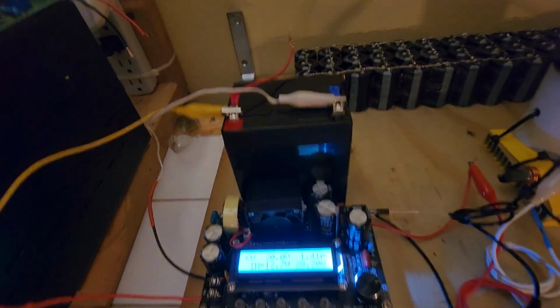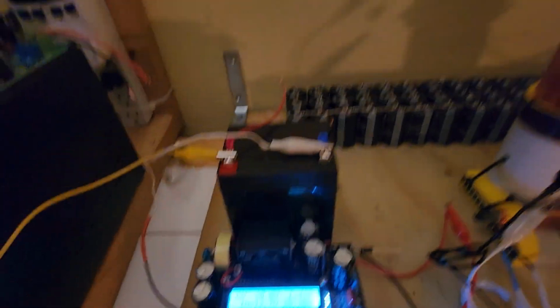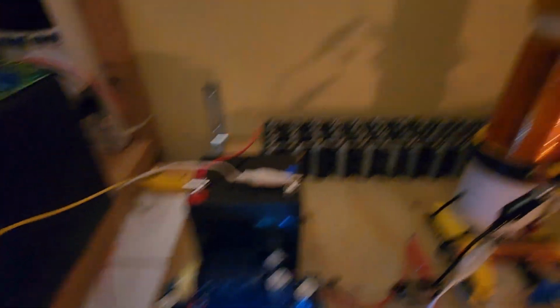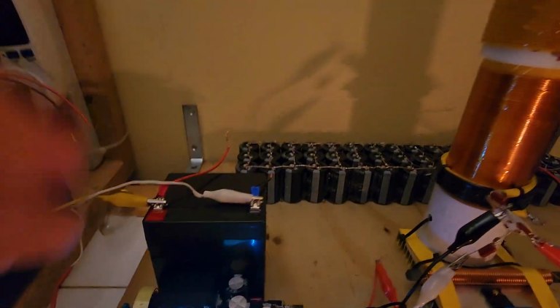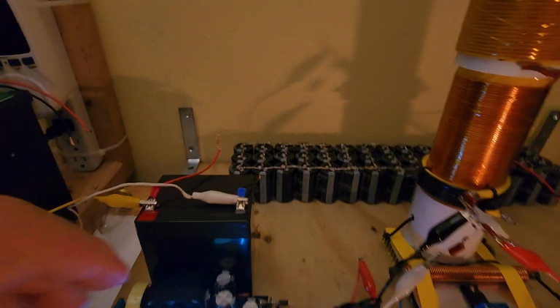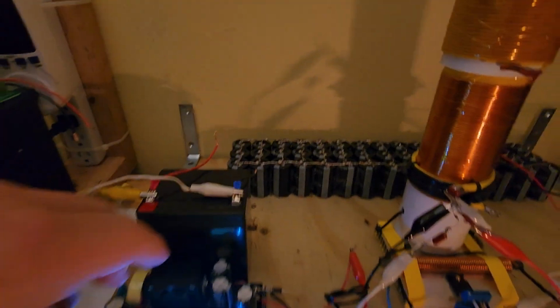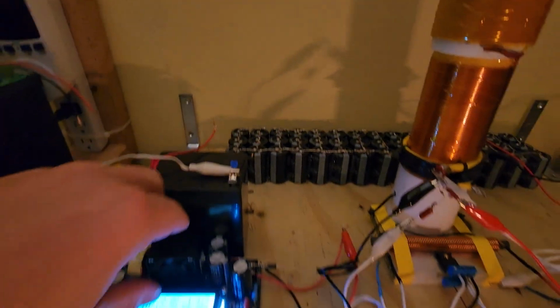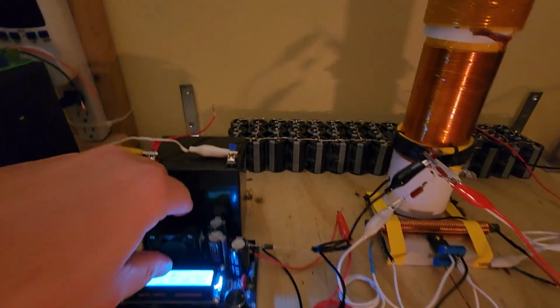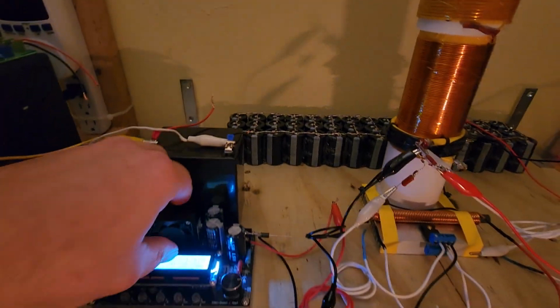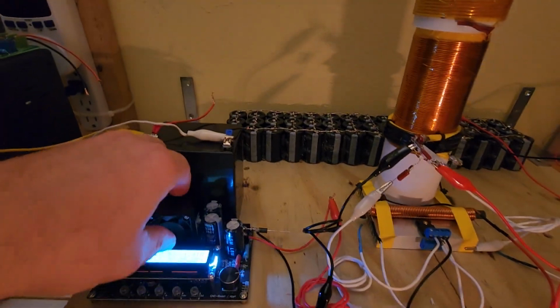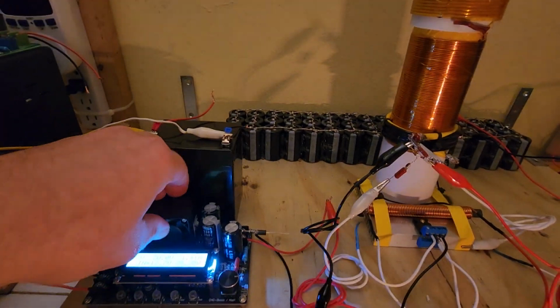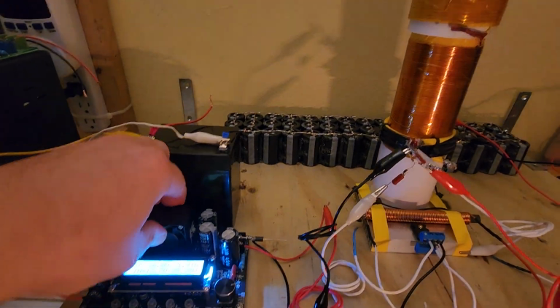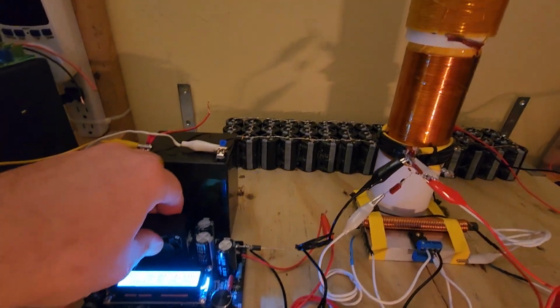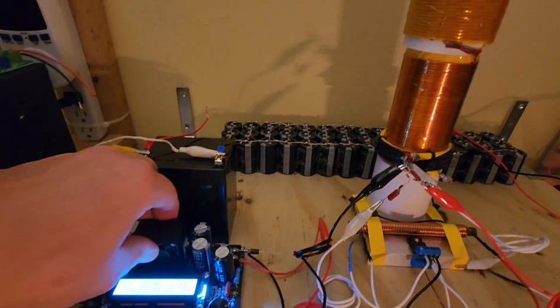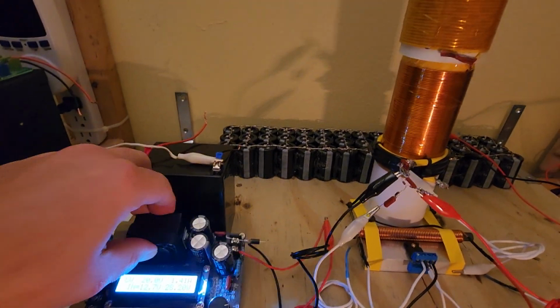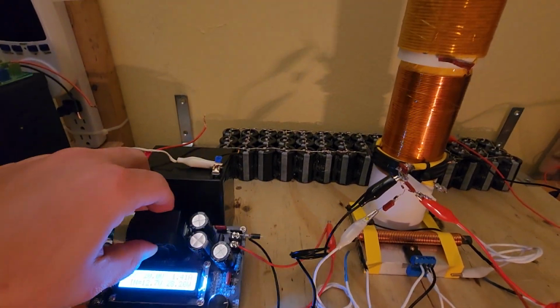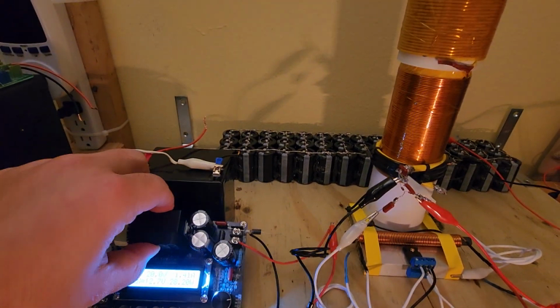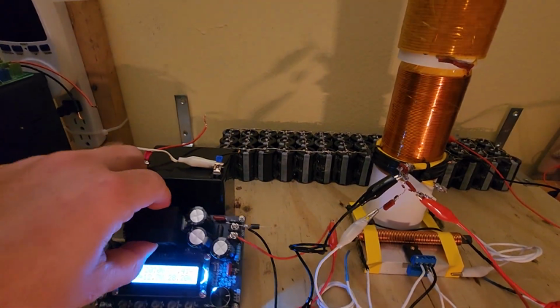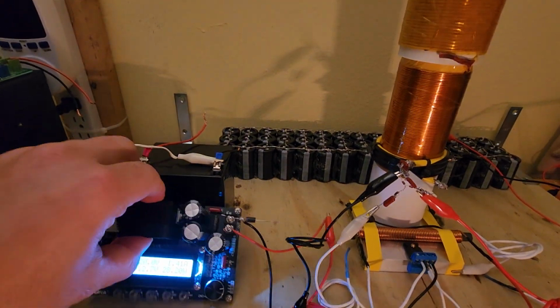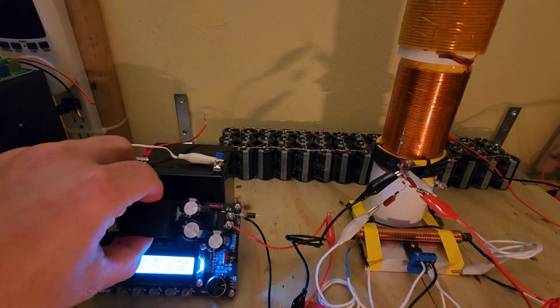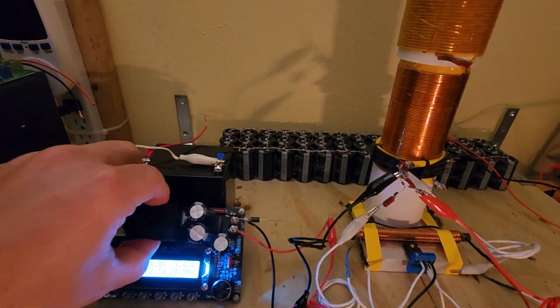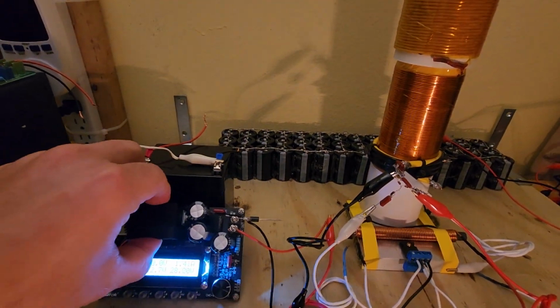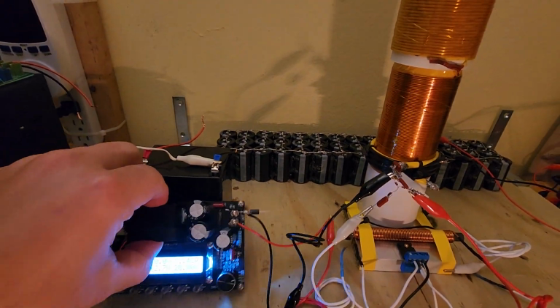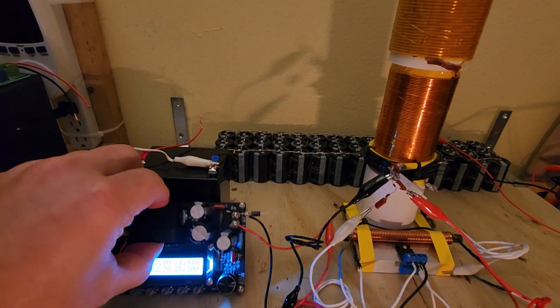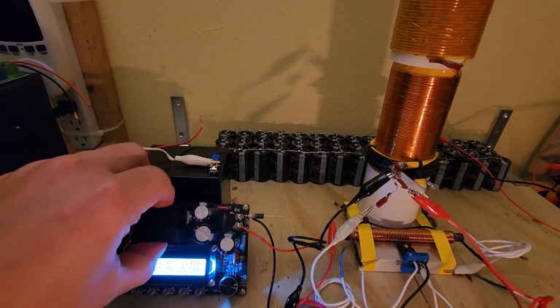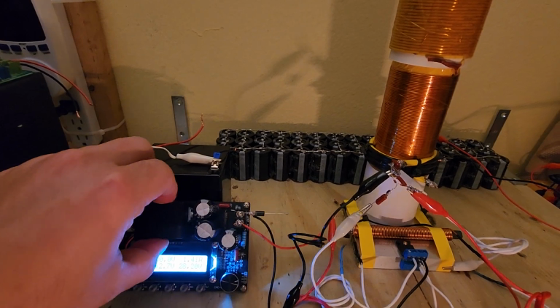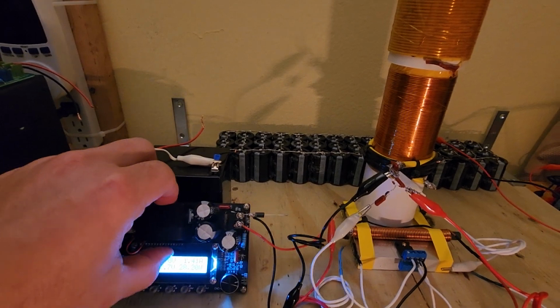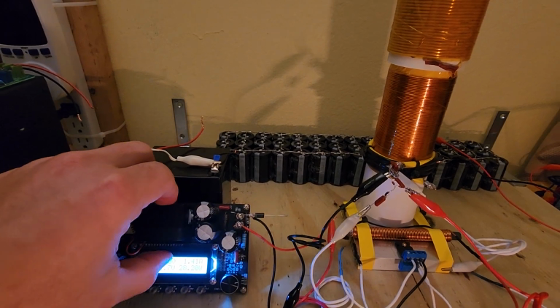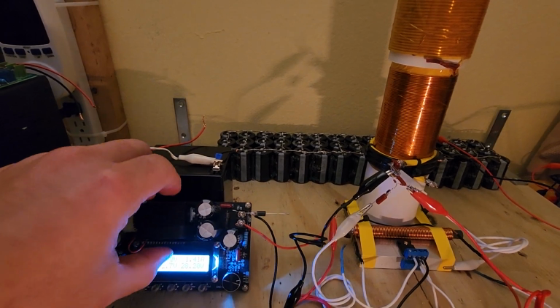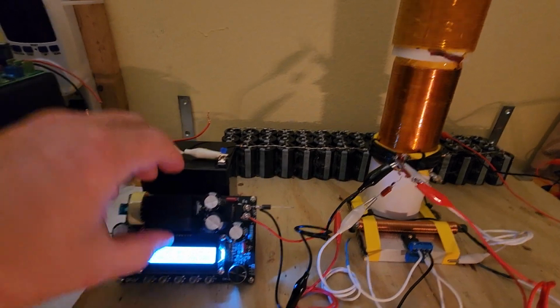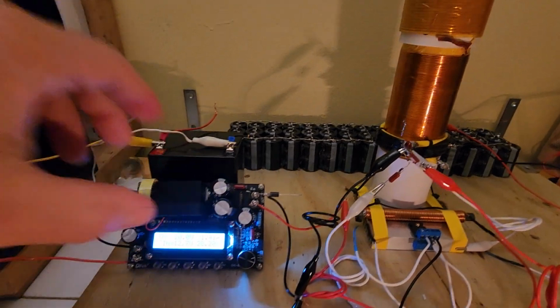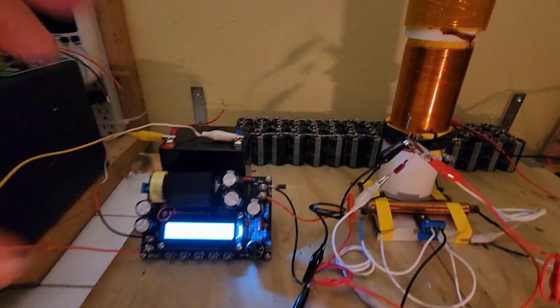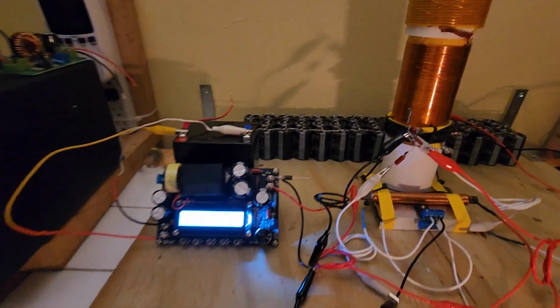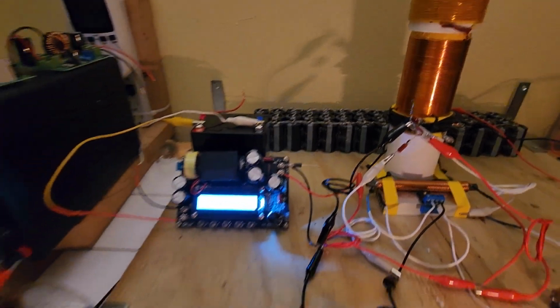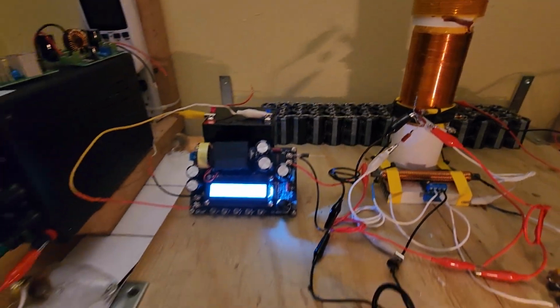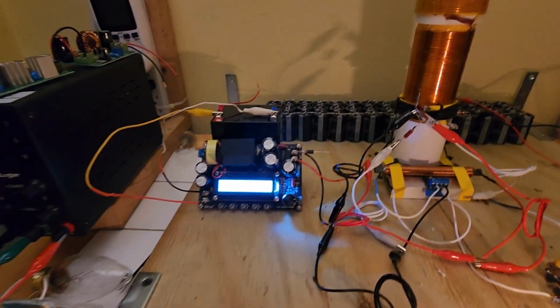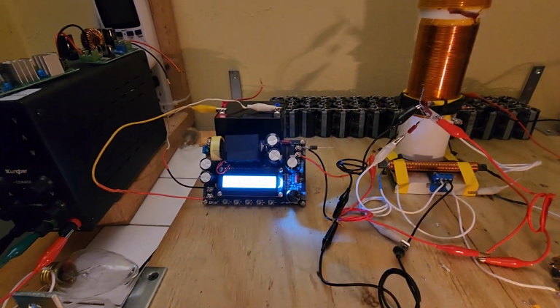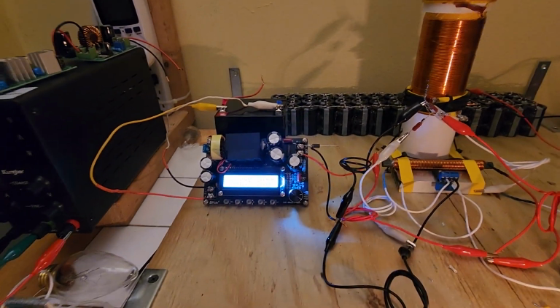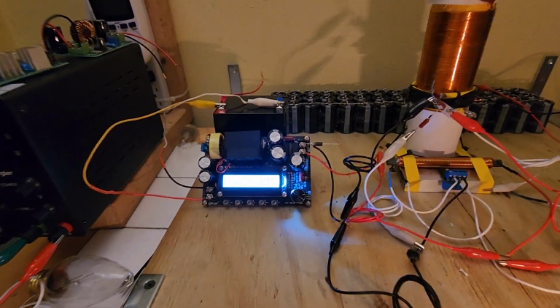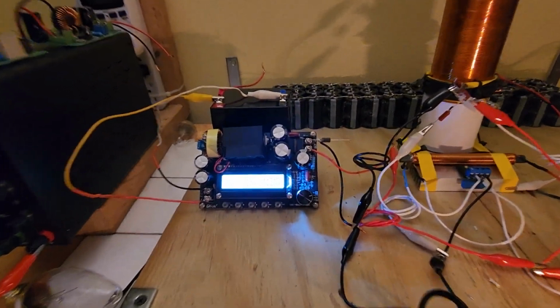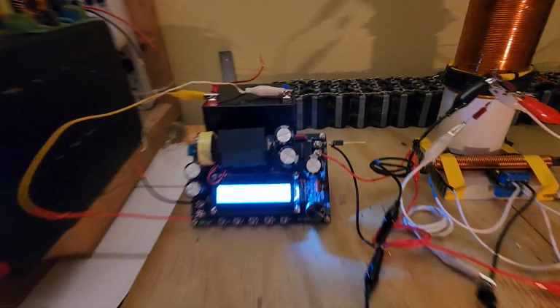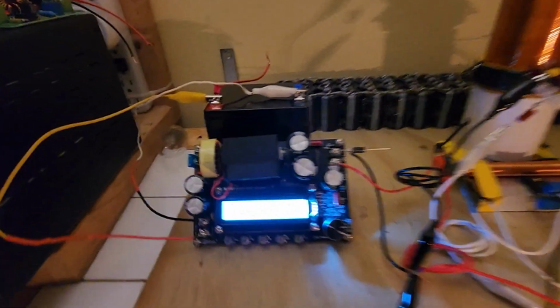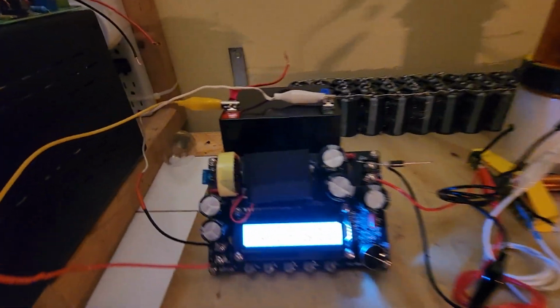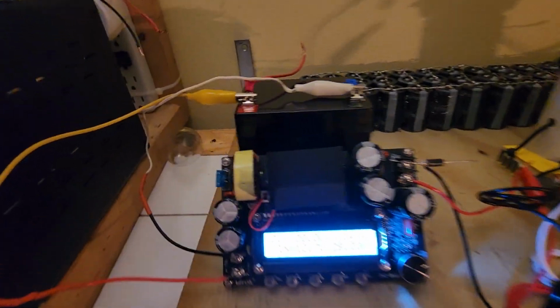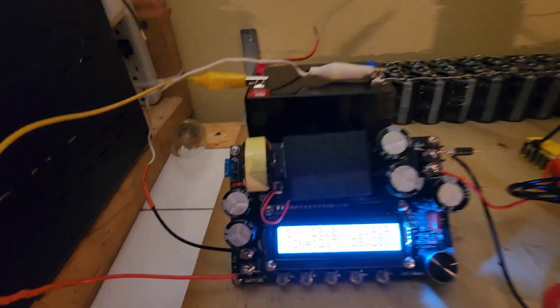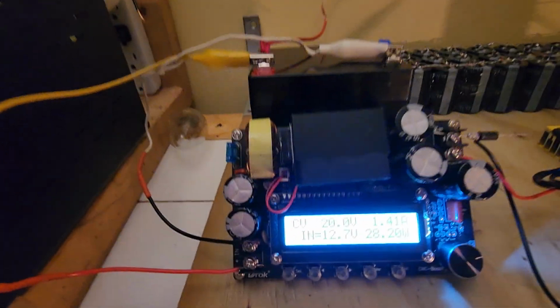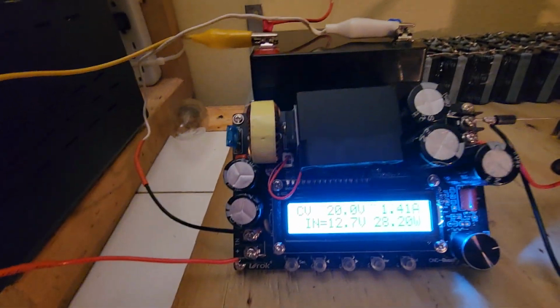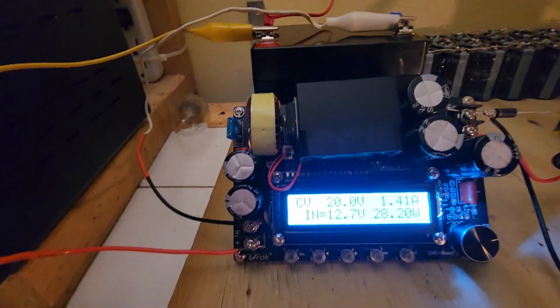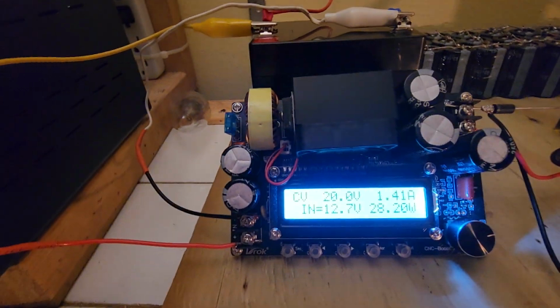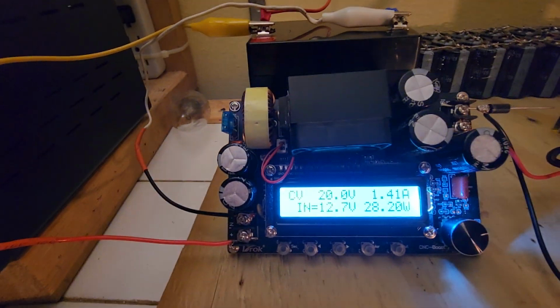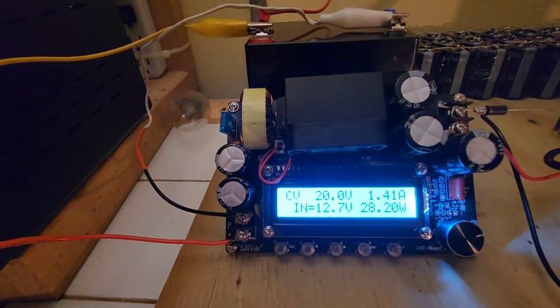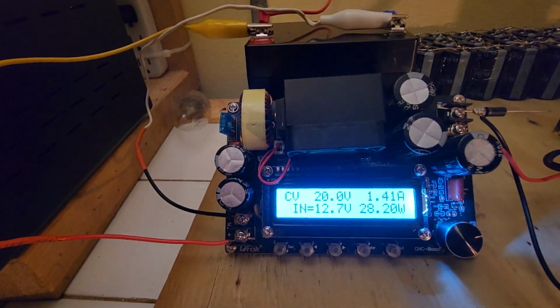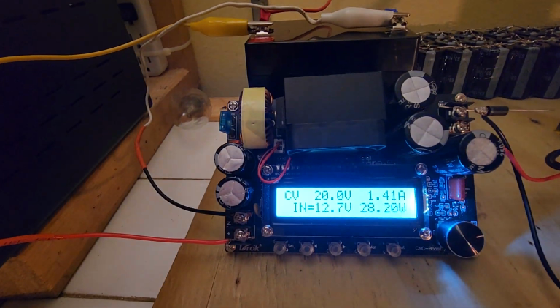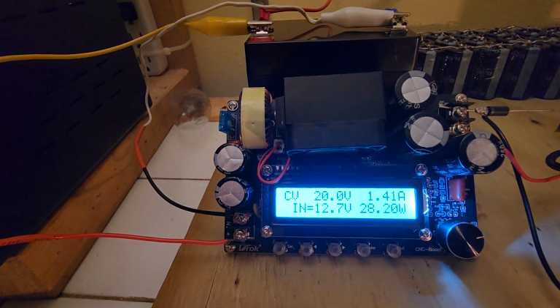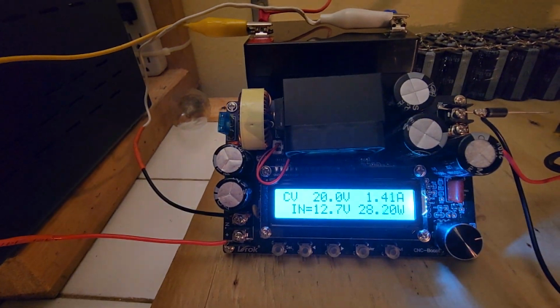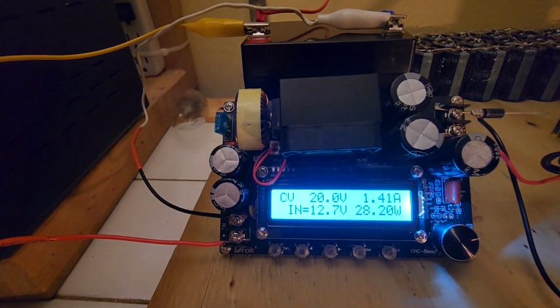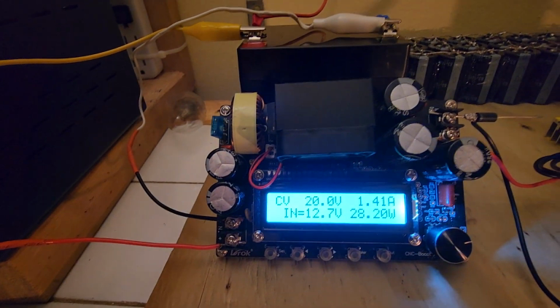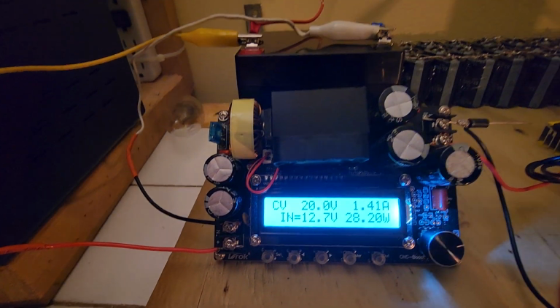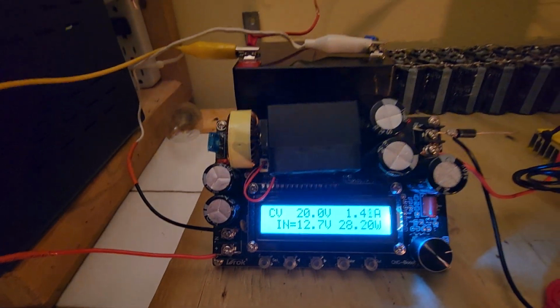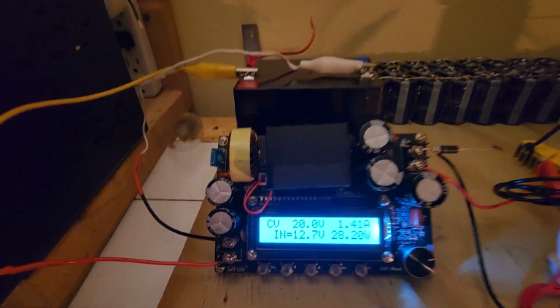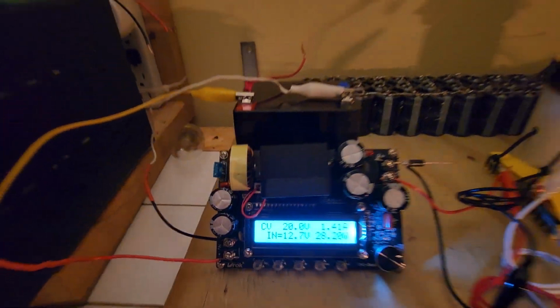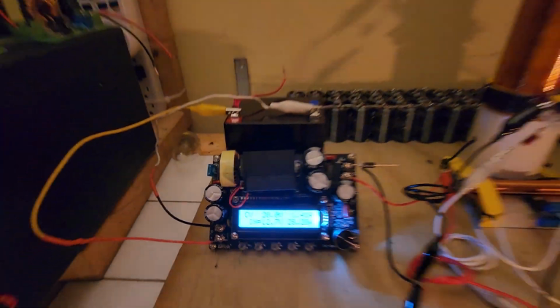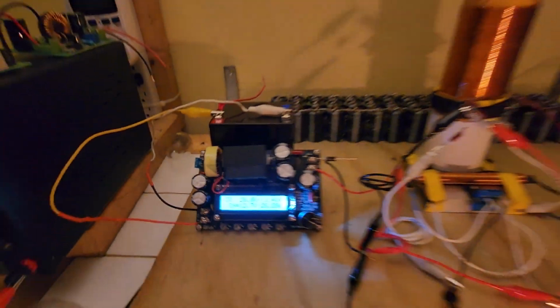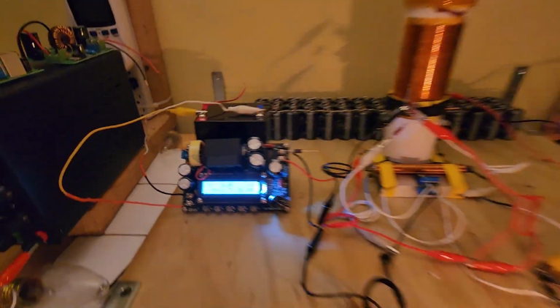I'm going to lean this up a little so you can see what it says — 28.20 watts.